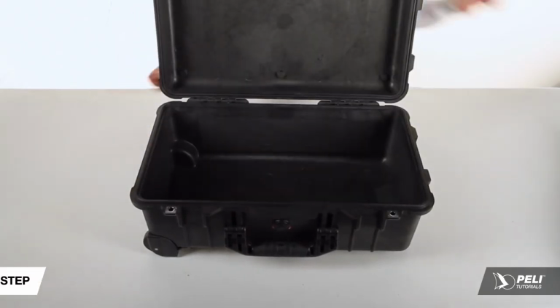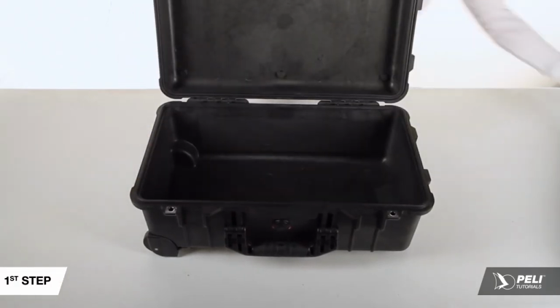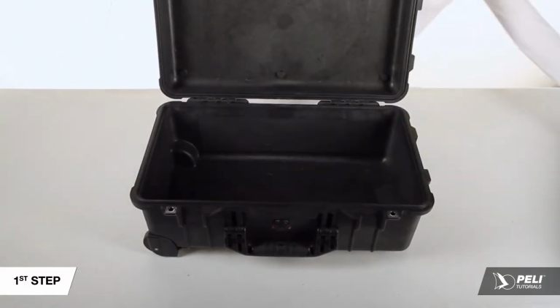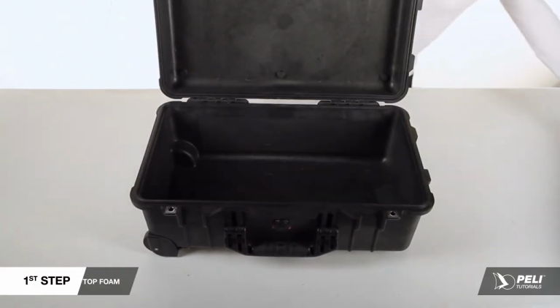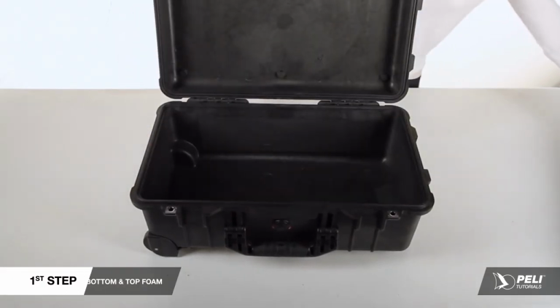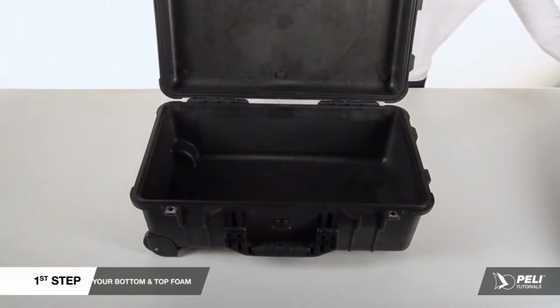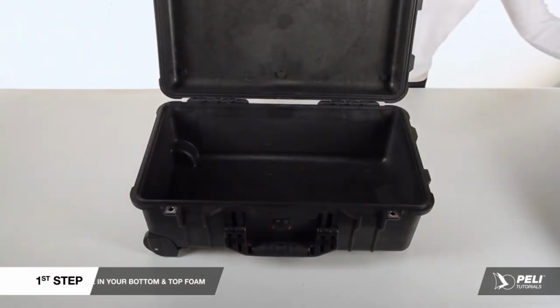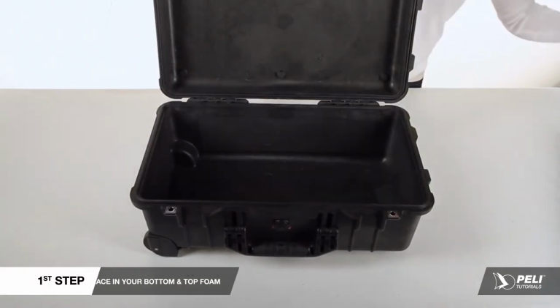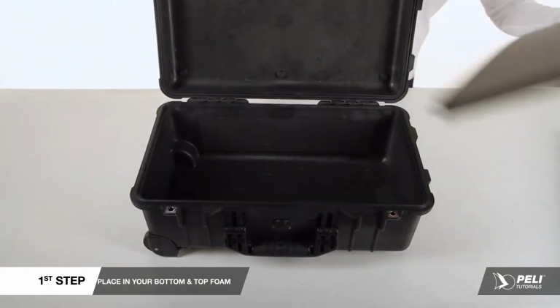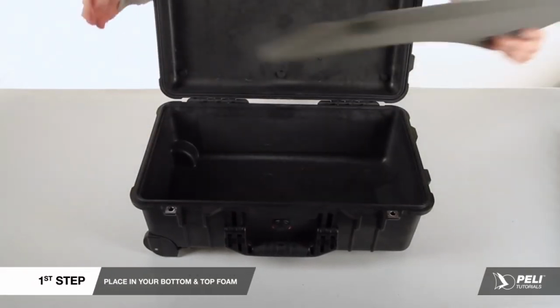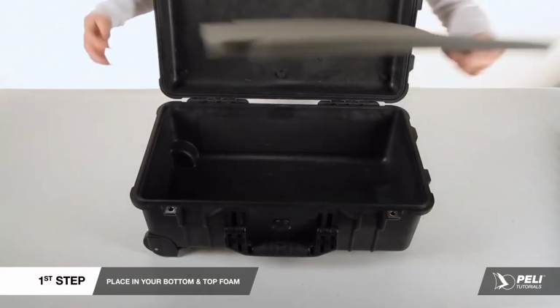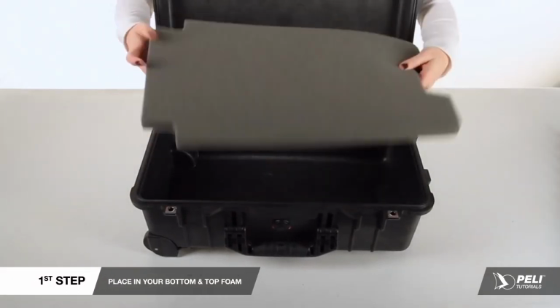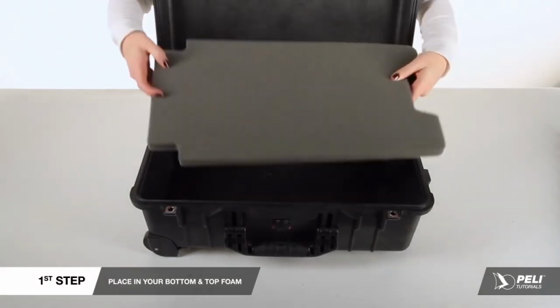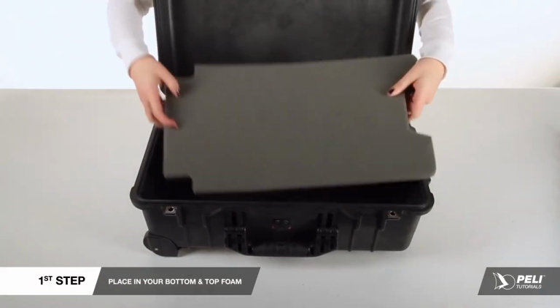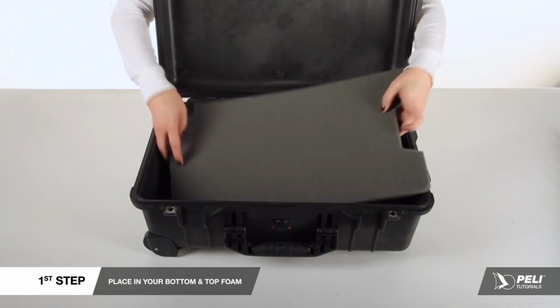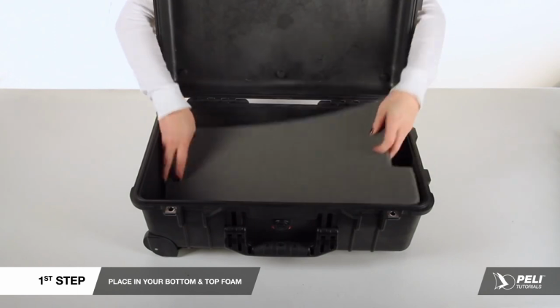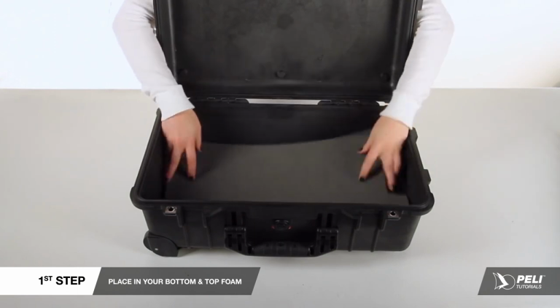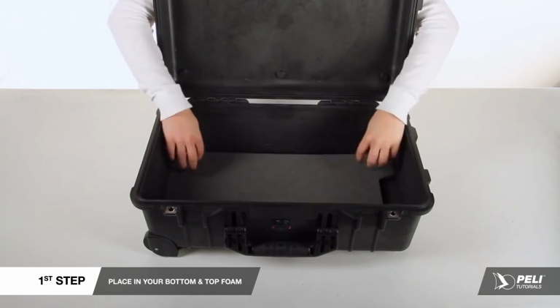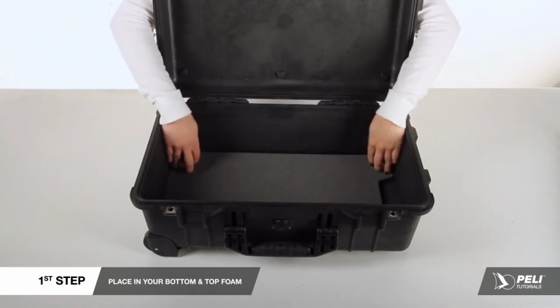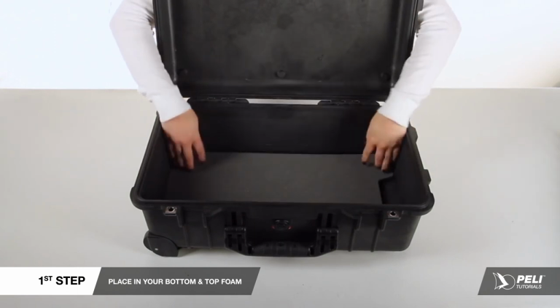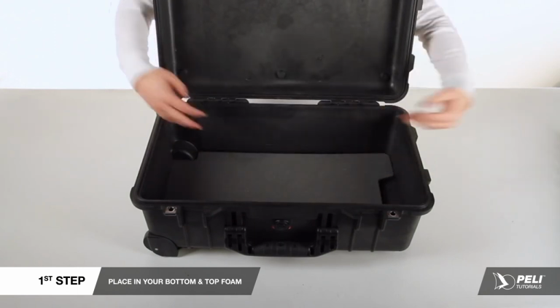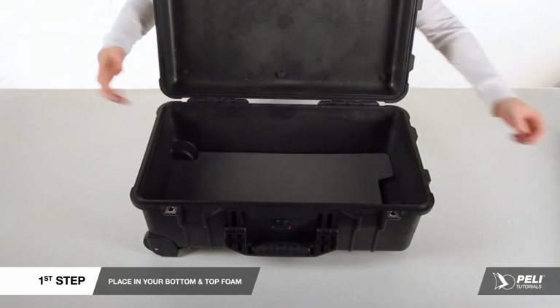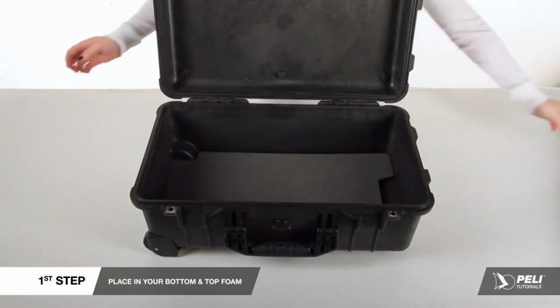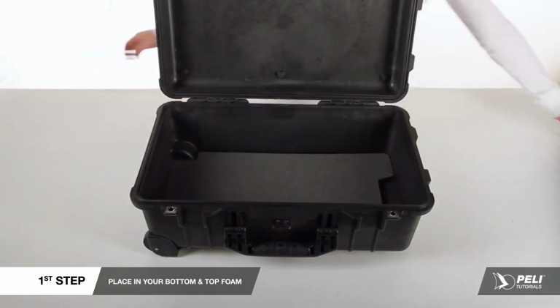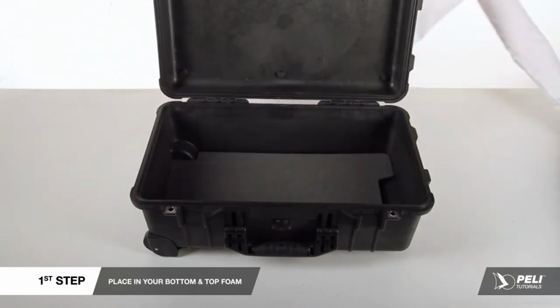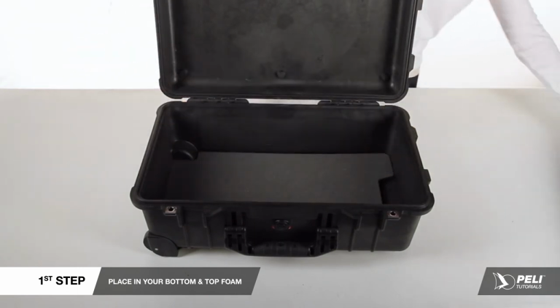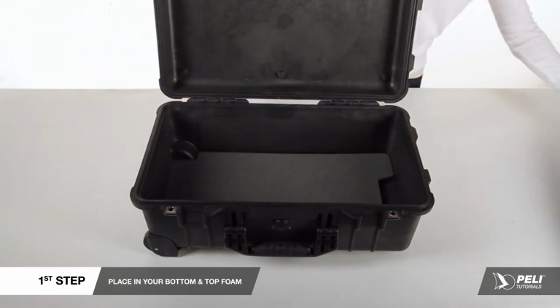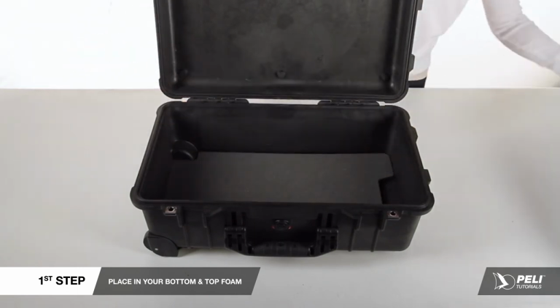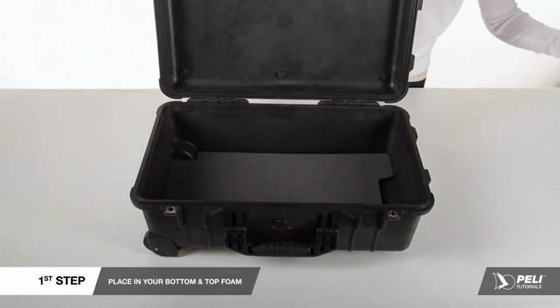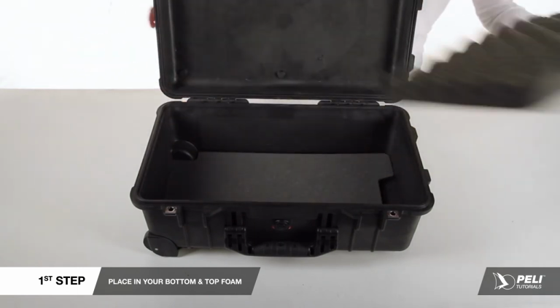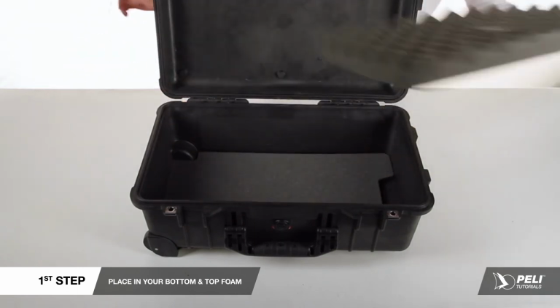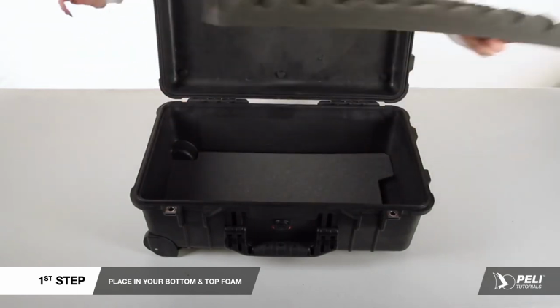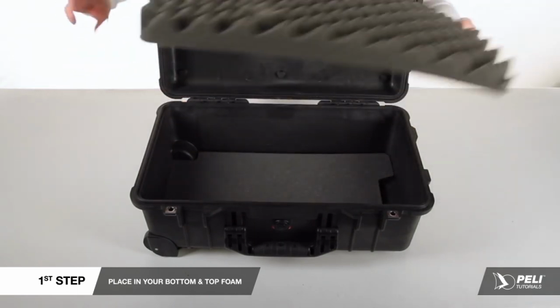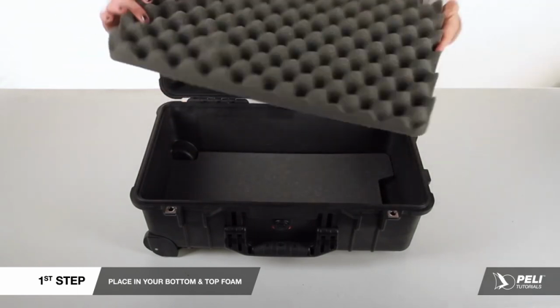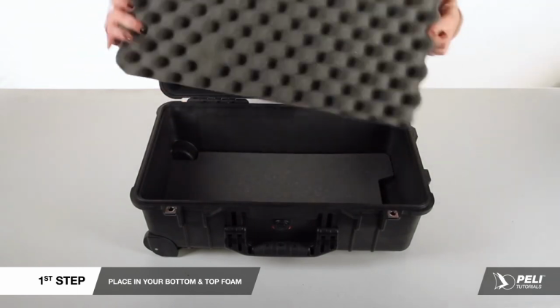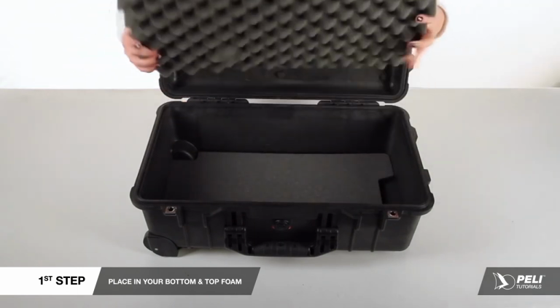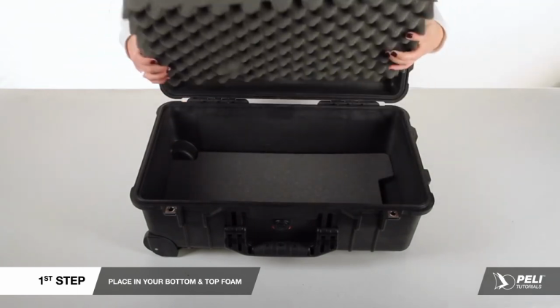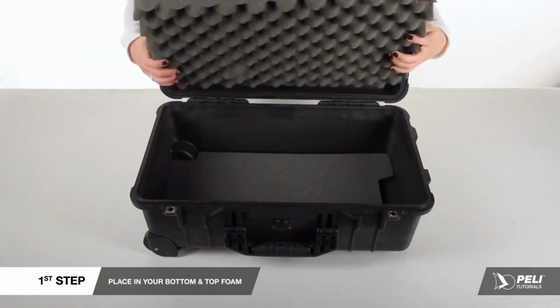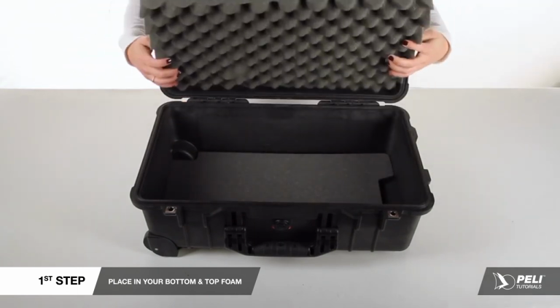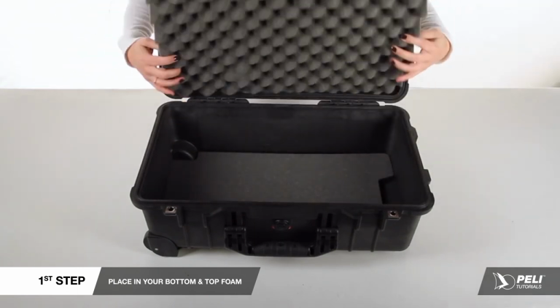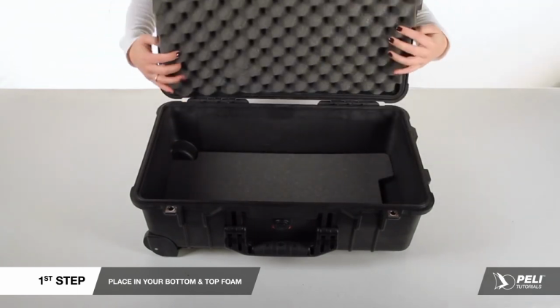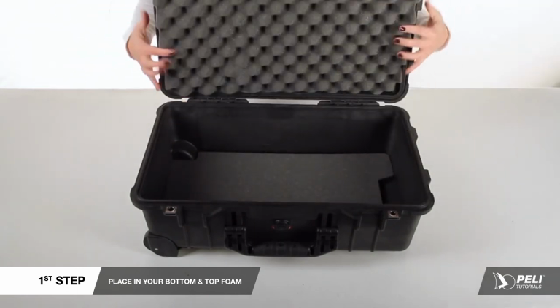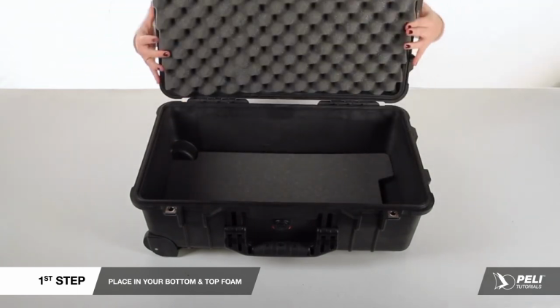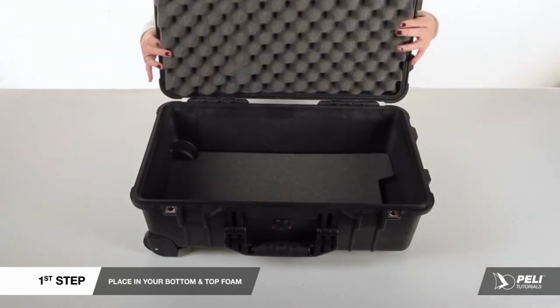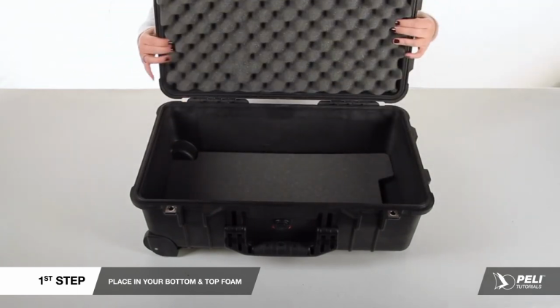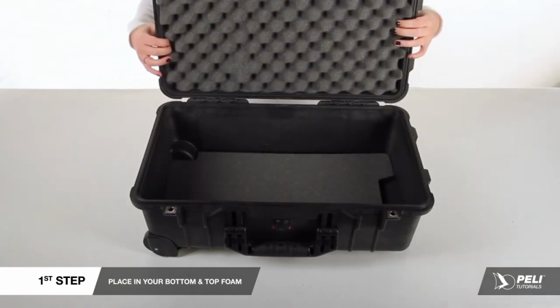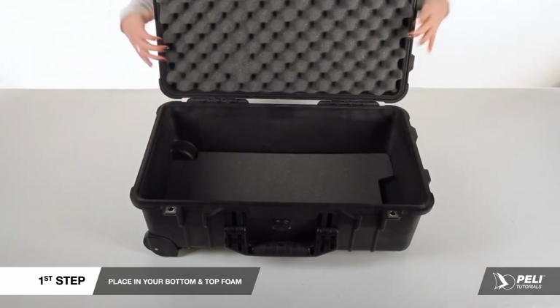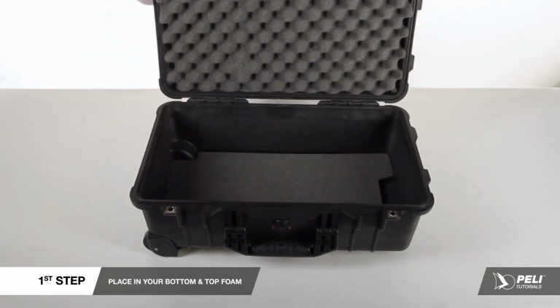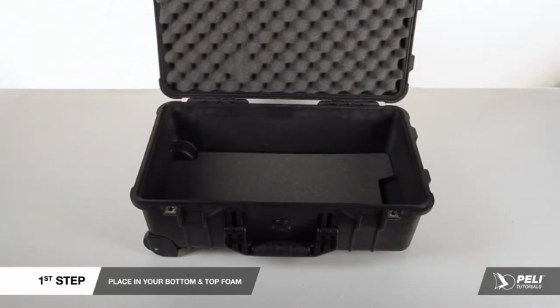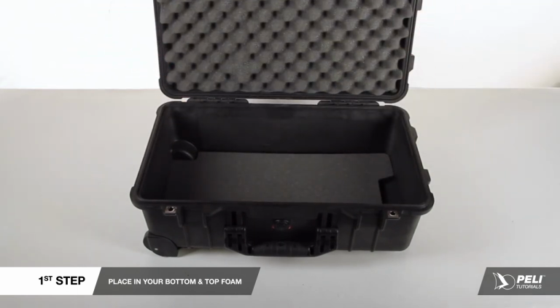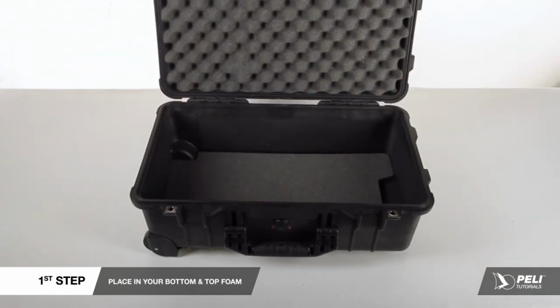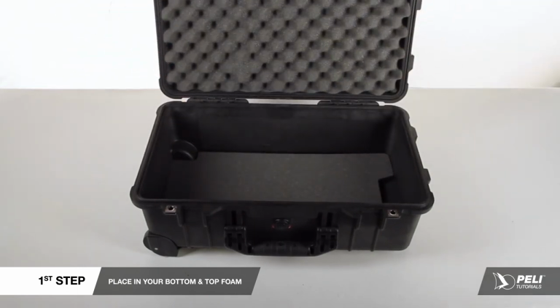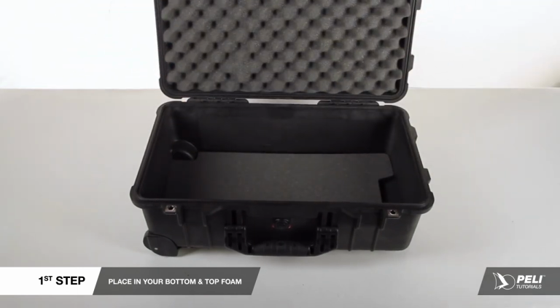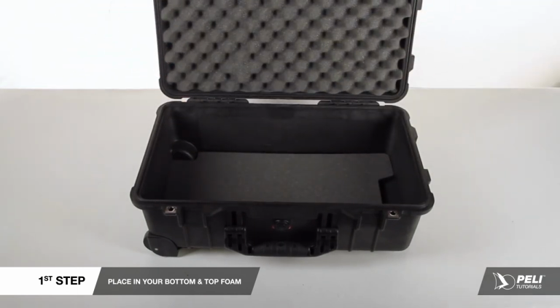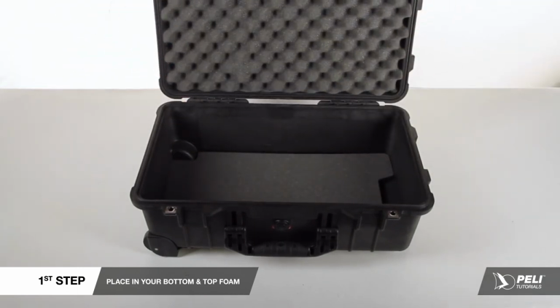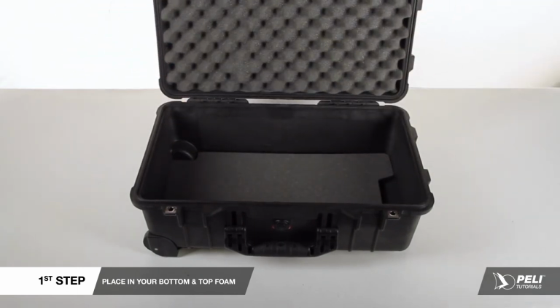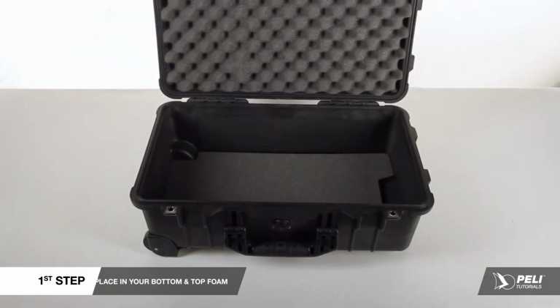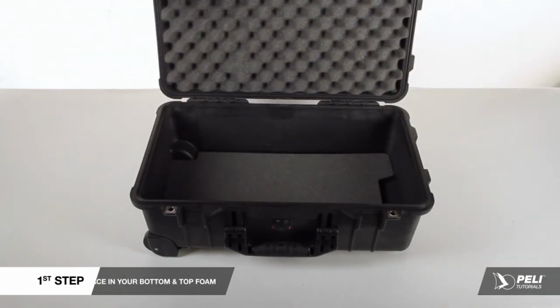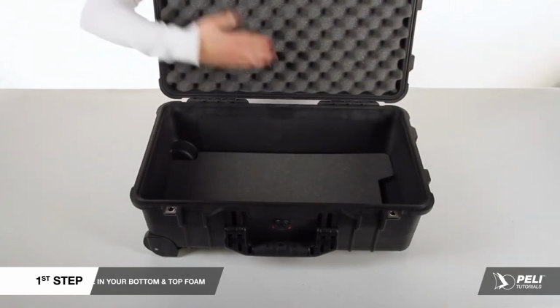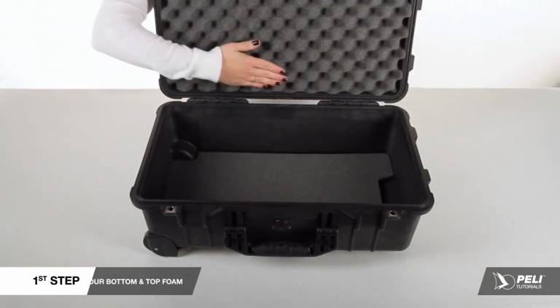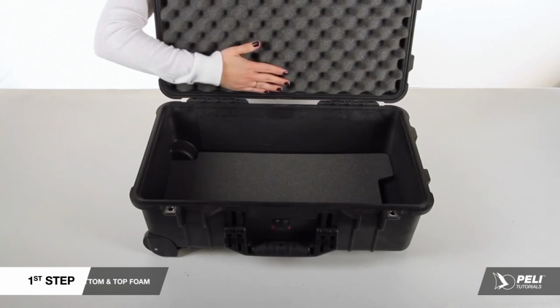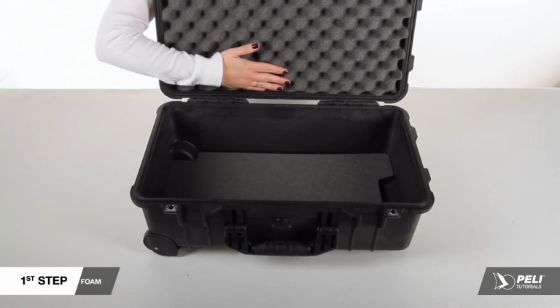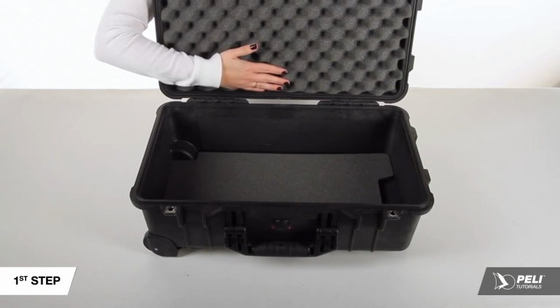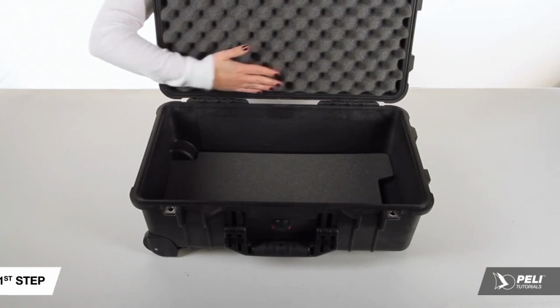For installation, open your case, place in your bottom foam, and then place in your top foam securing the edges.